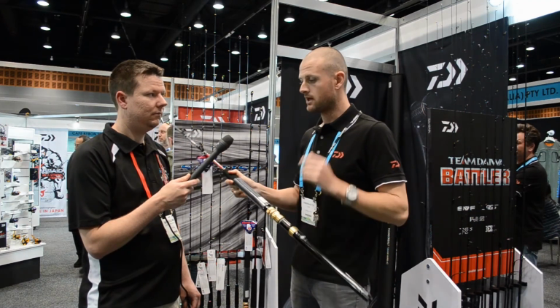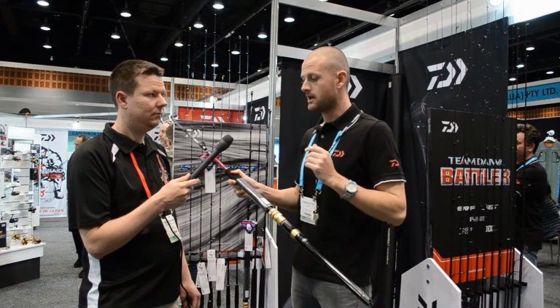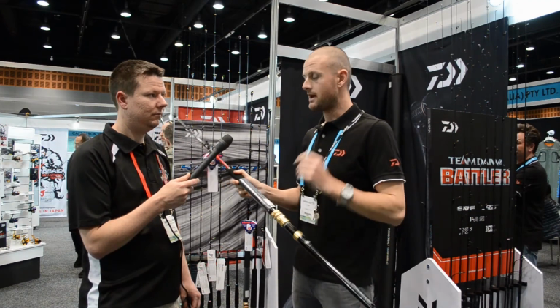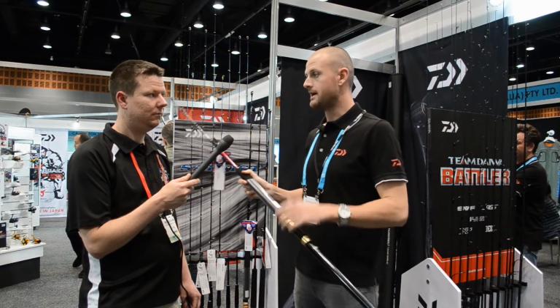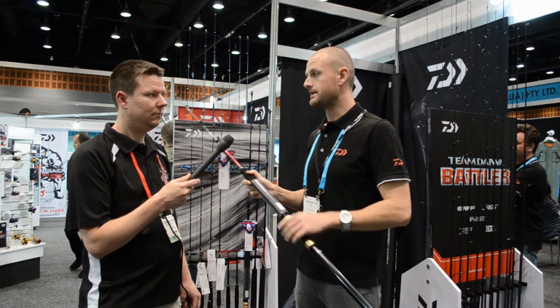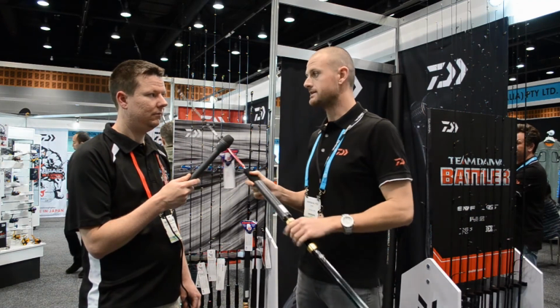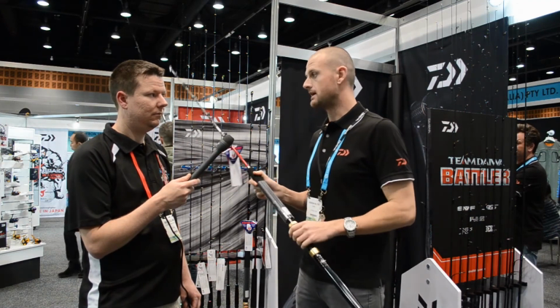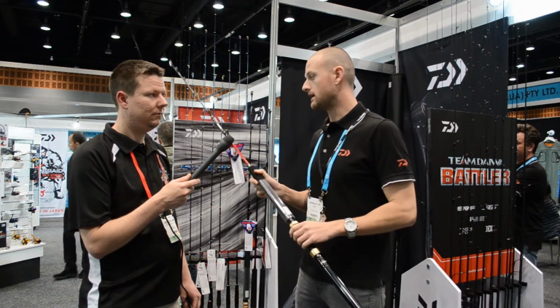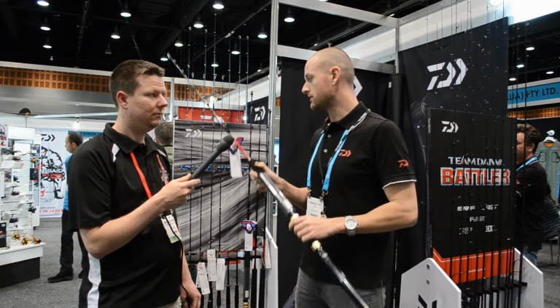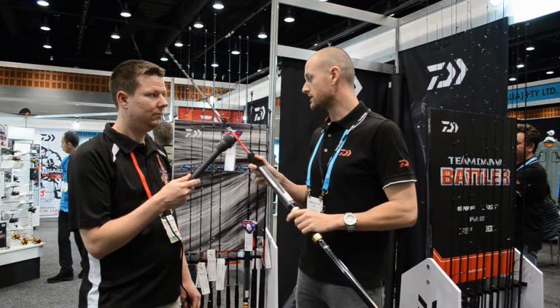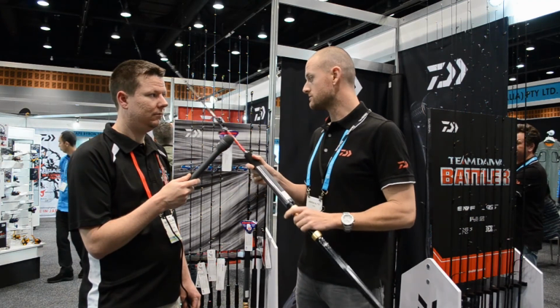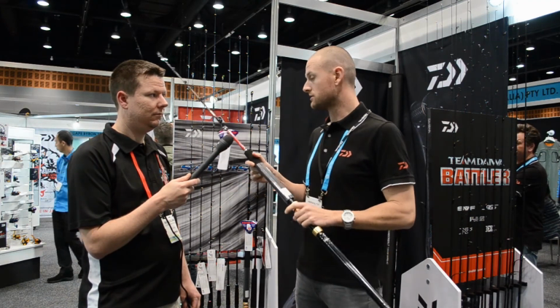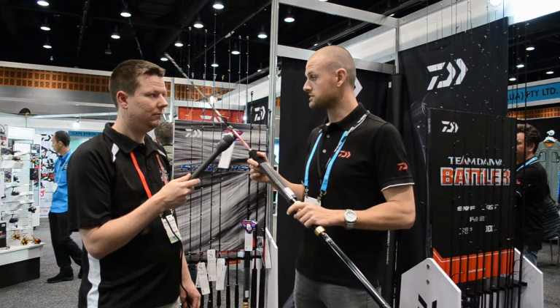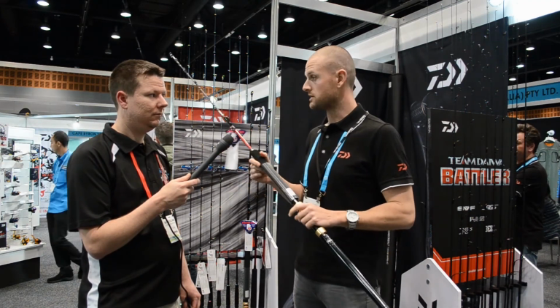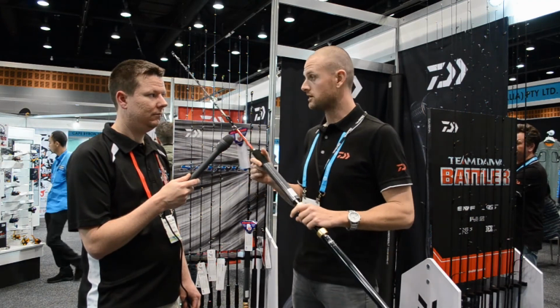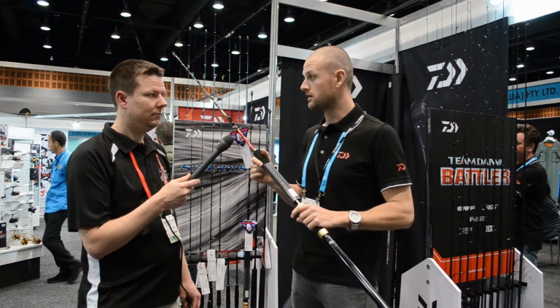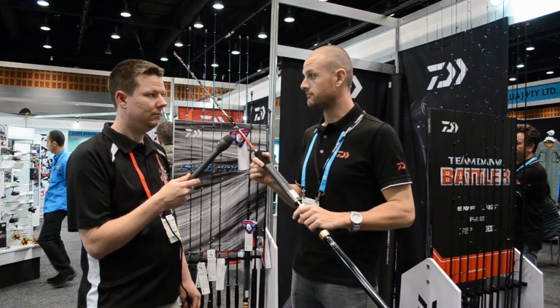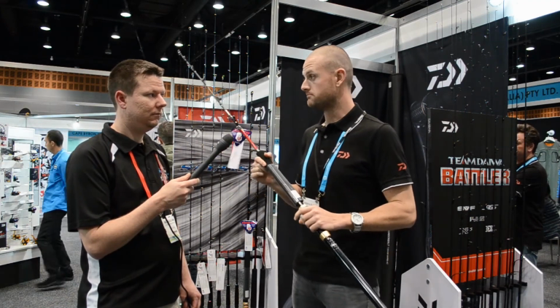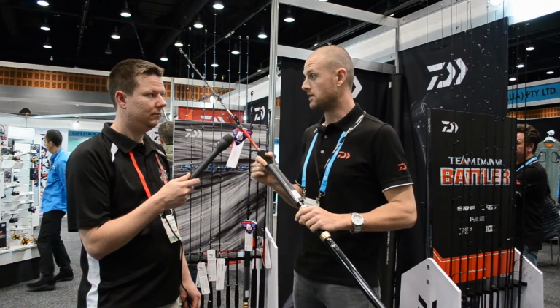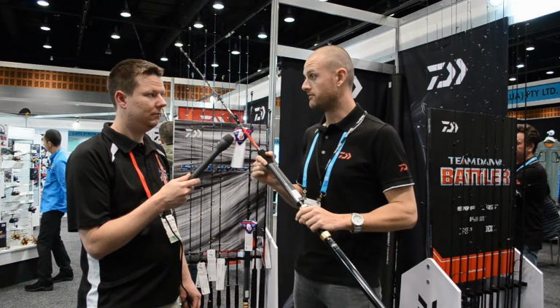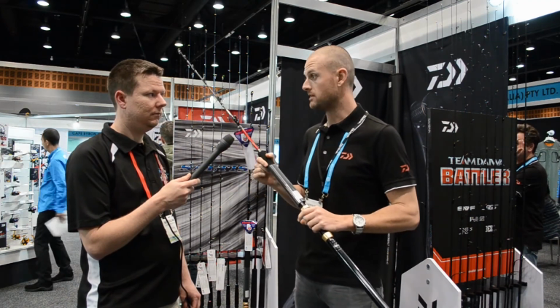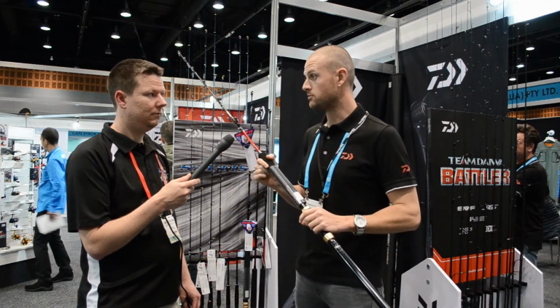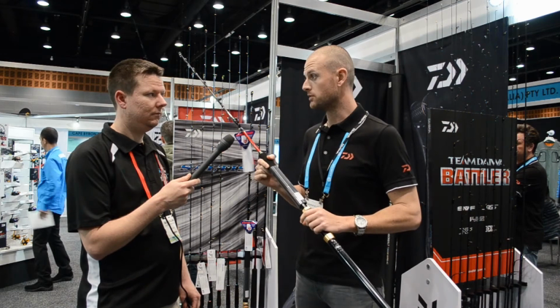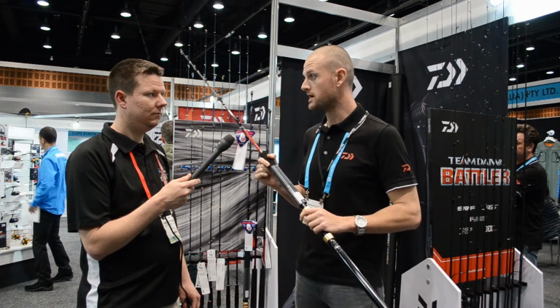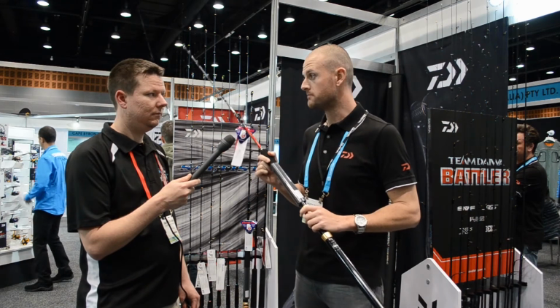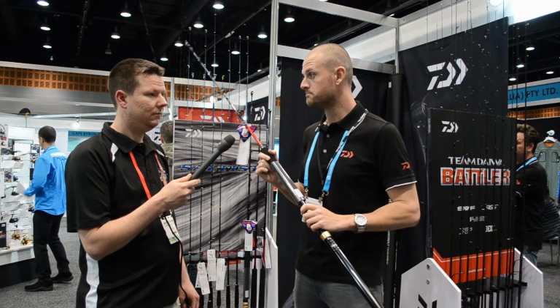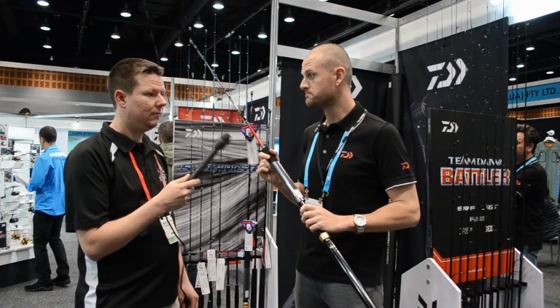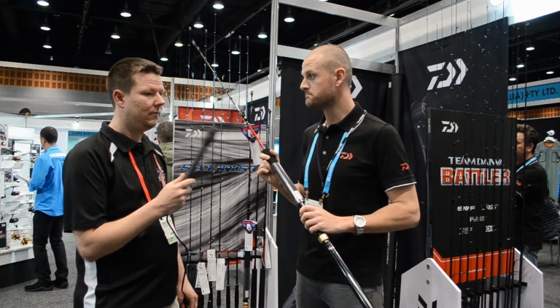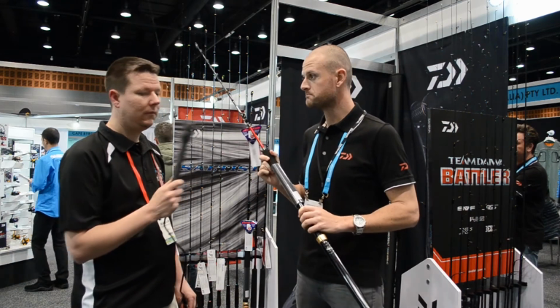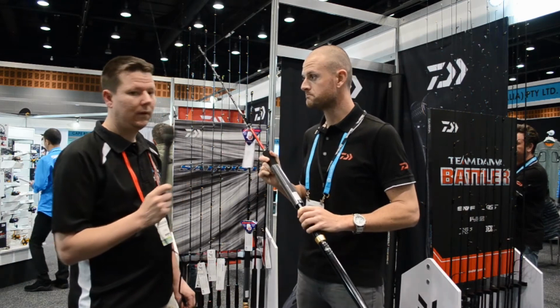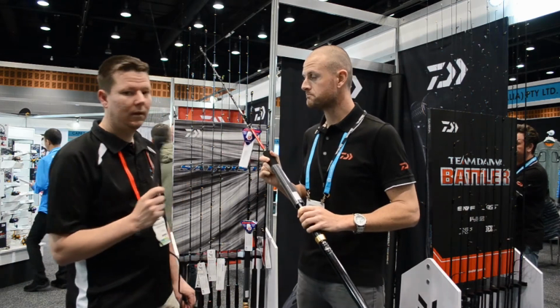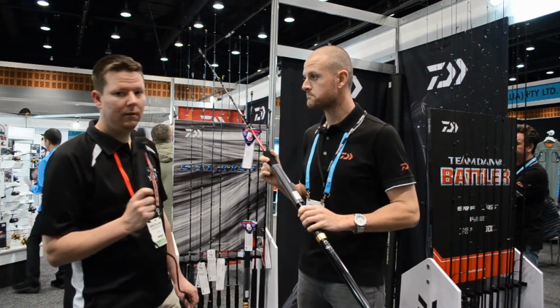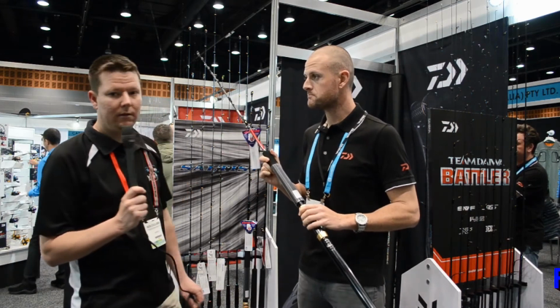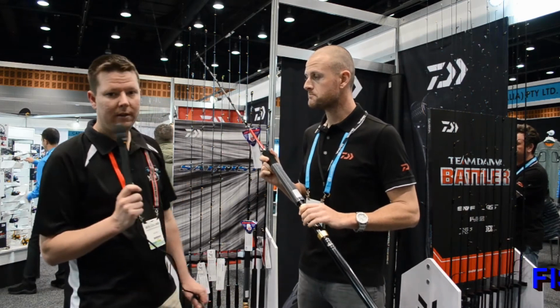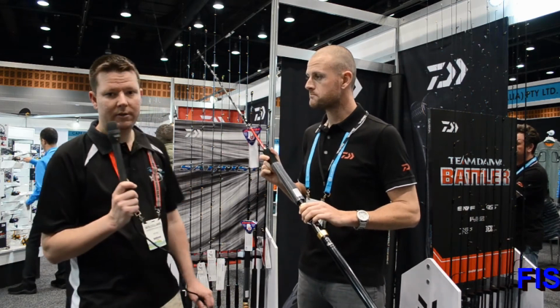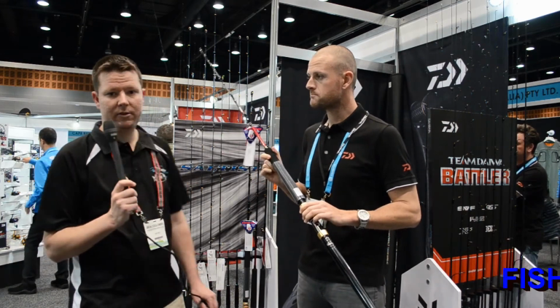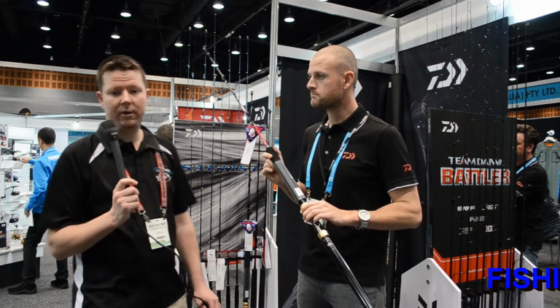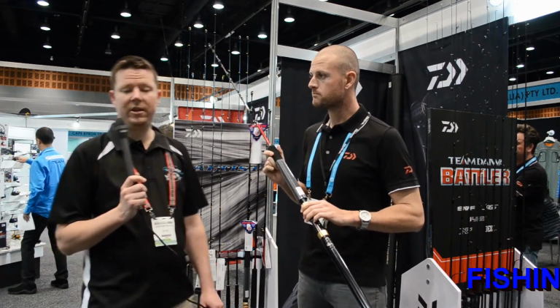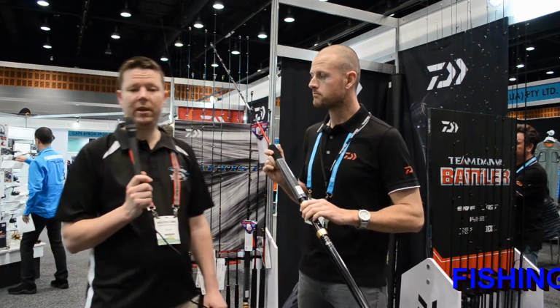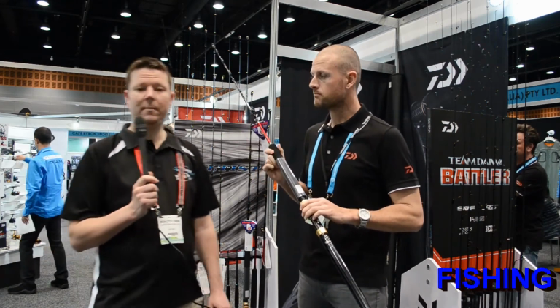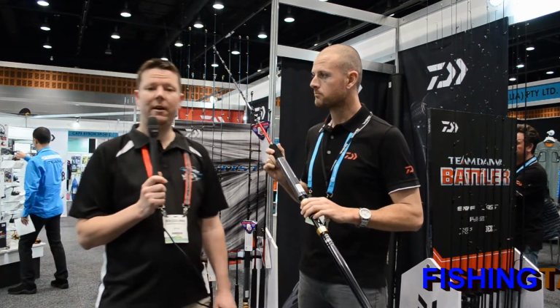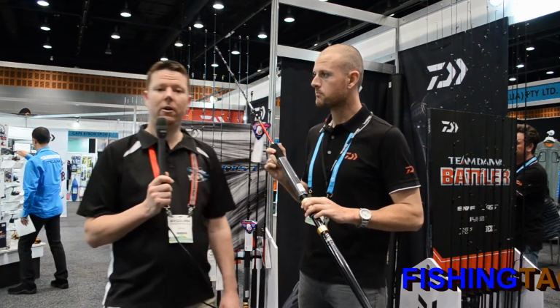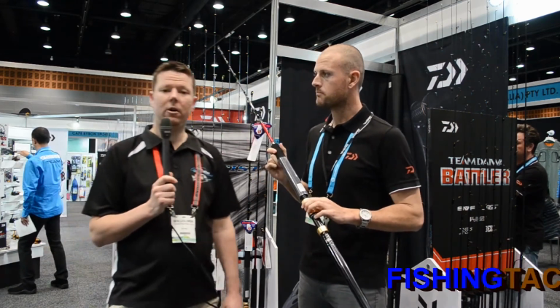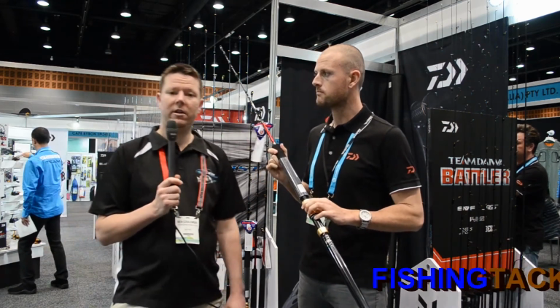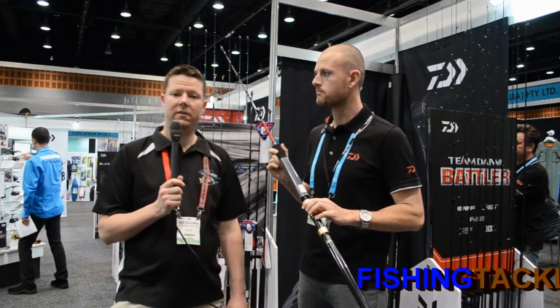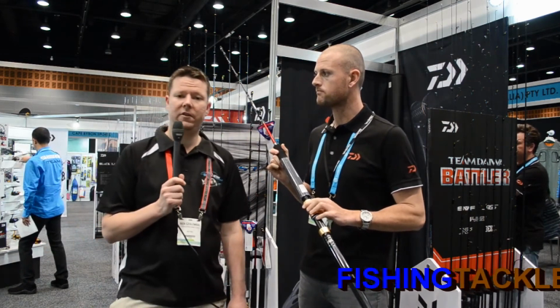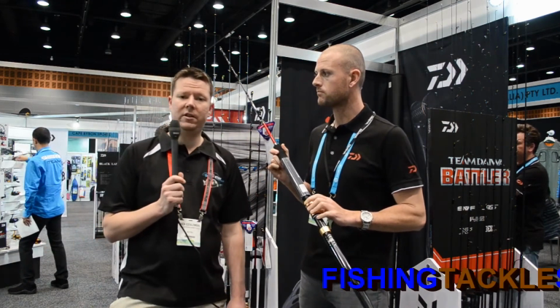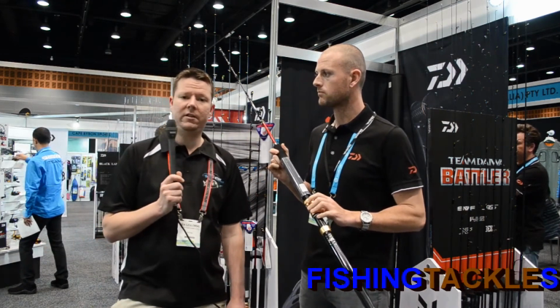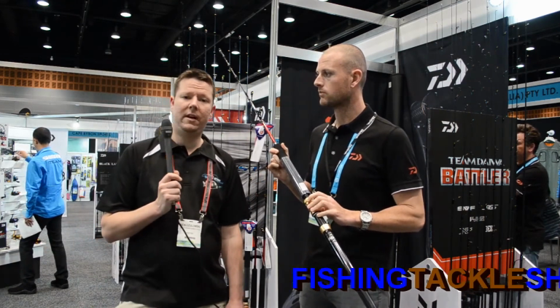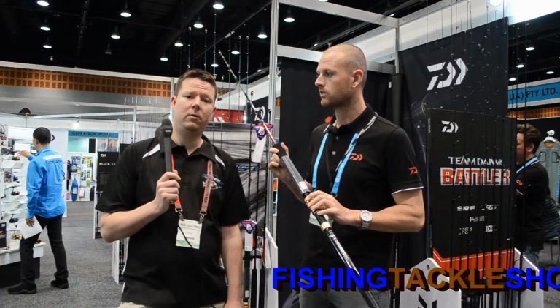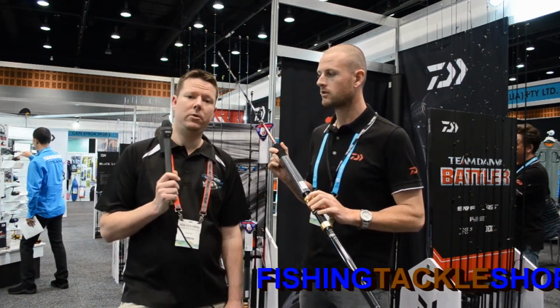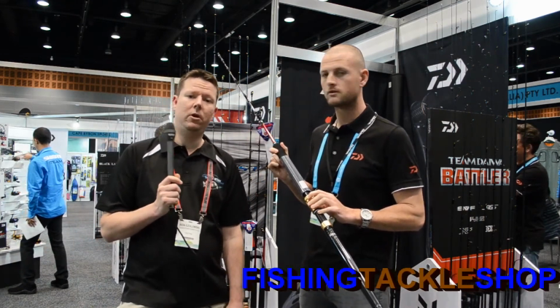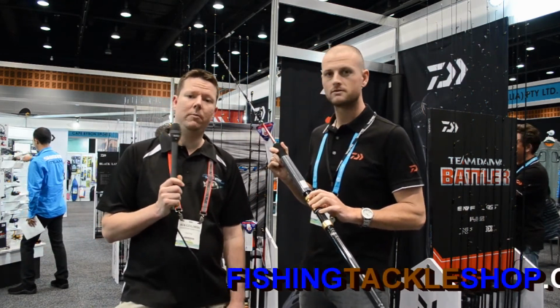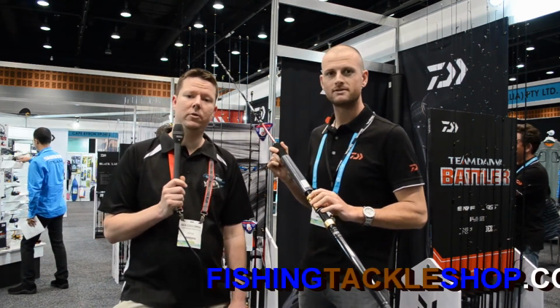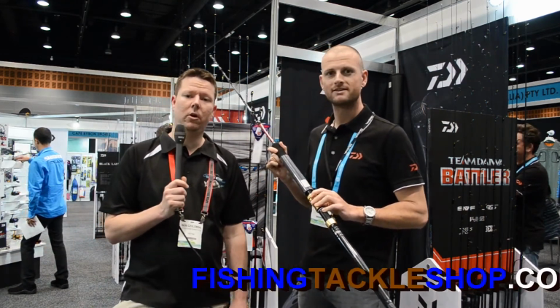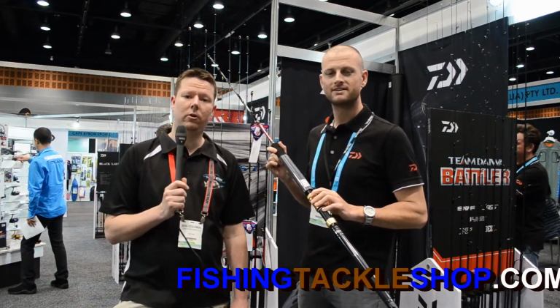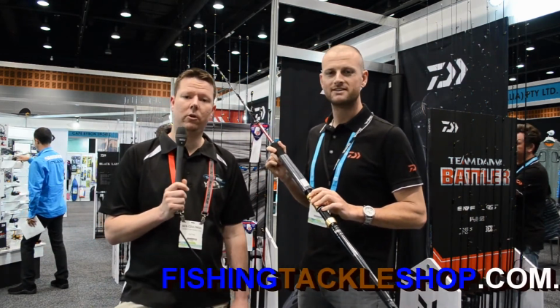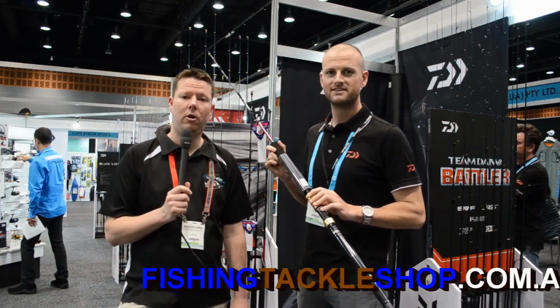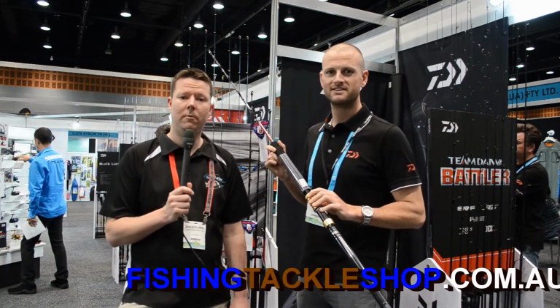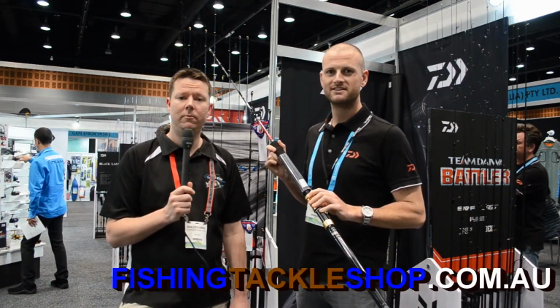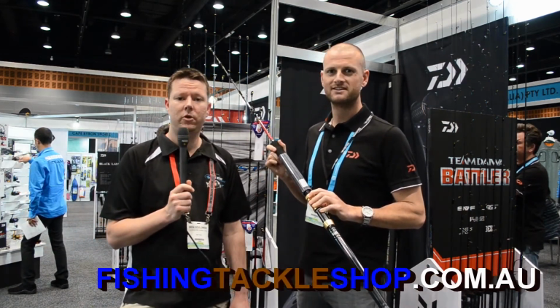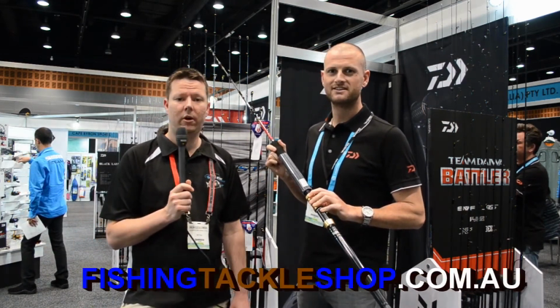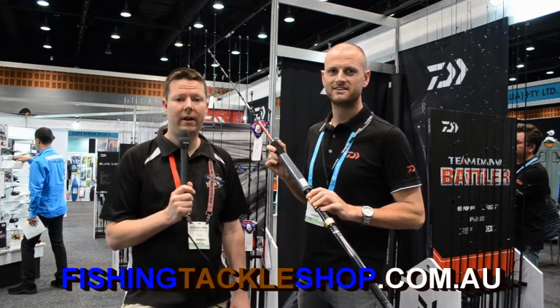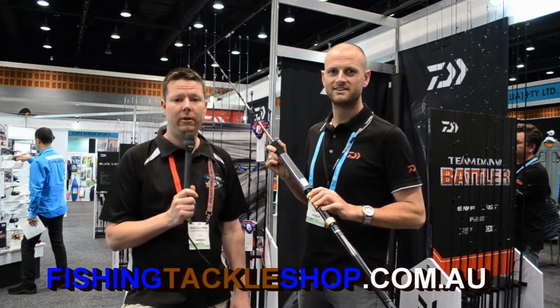These rods are available now. Check them out at FishingTackleShop.com.au.